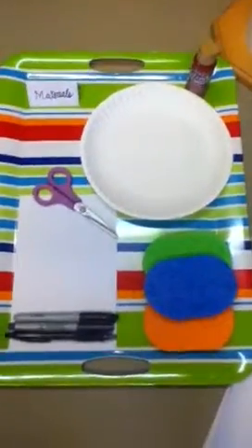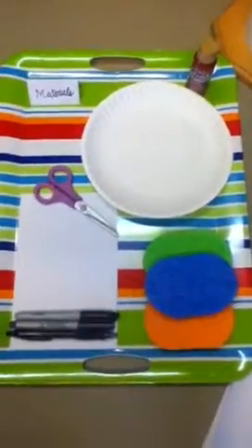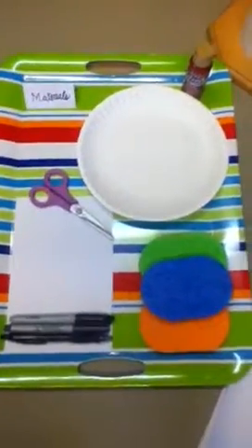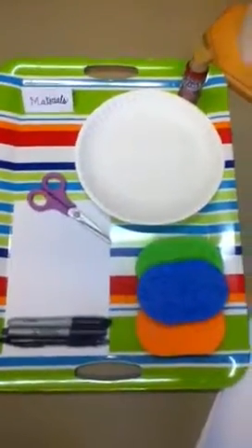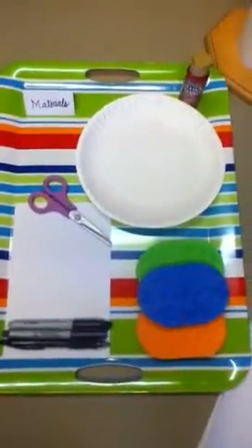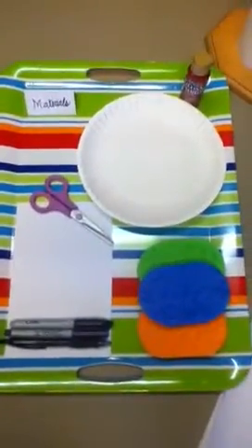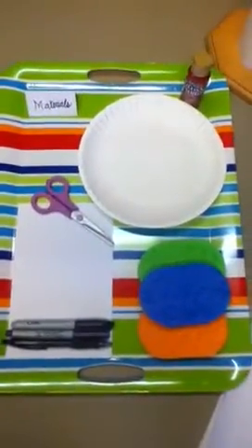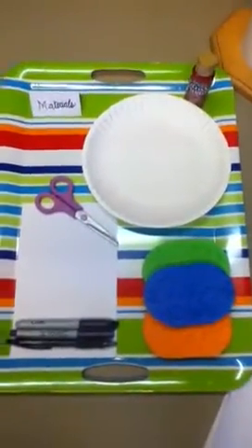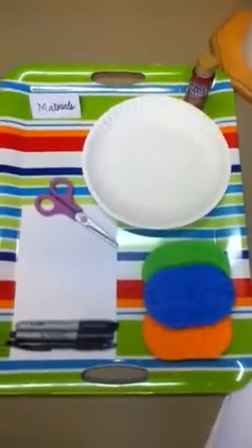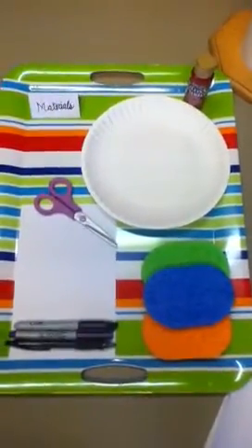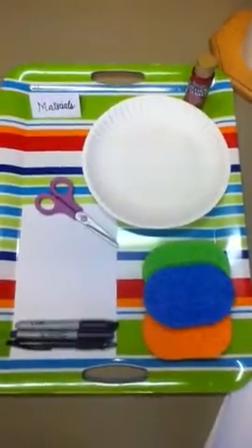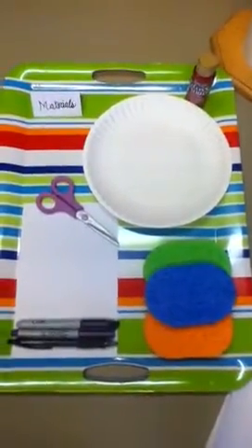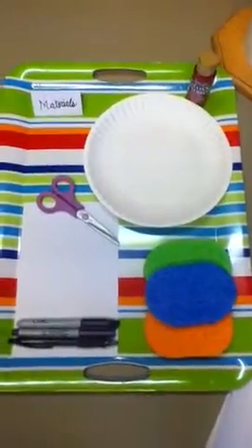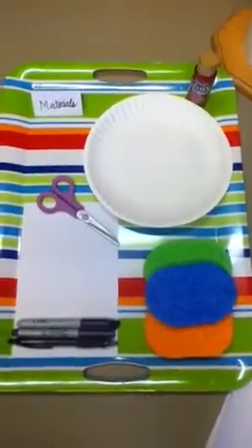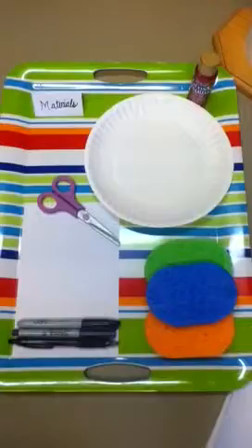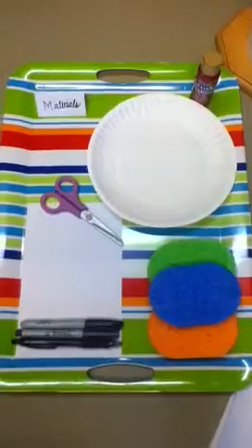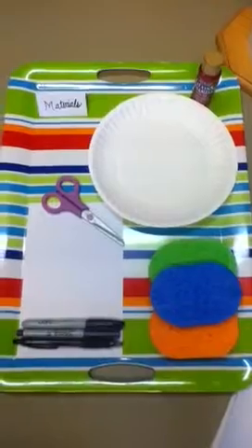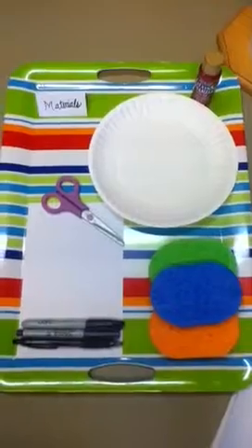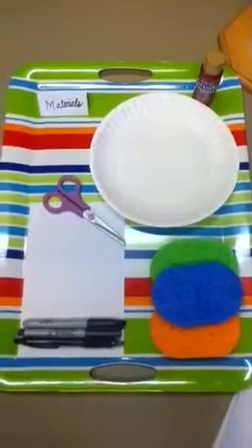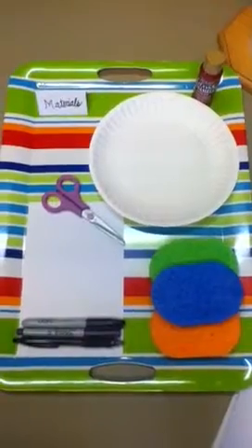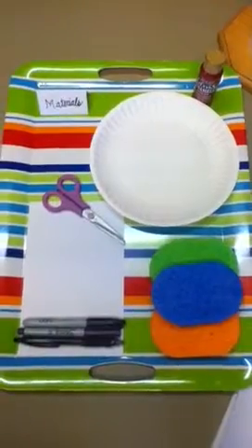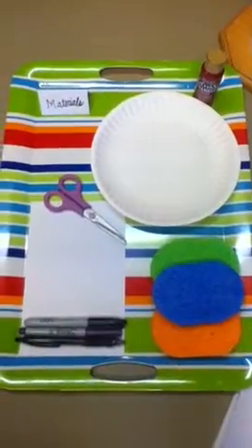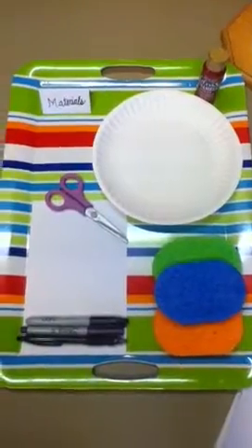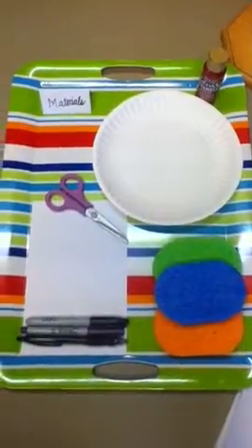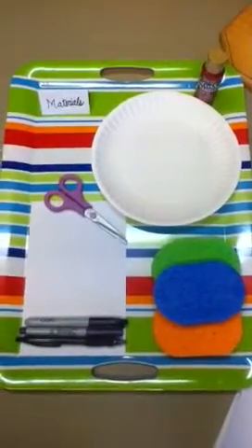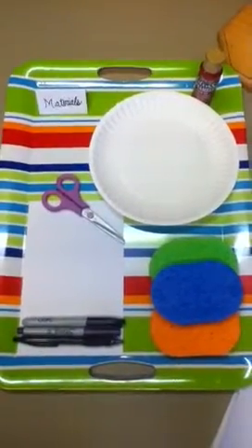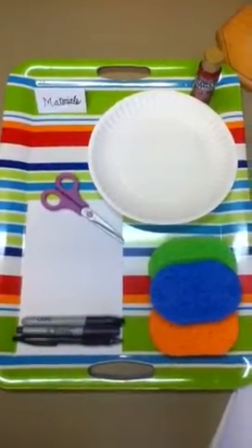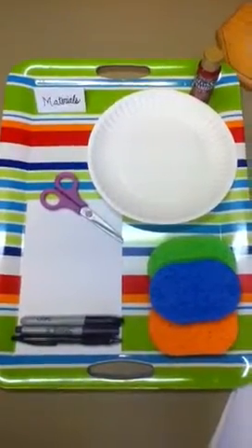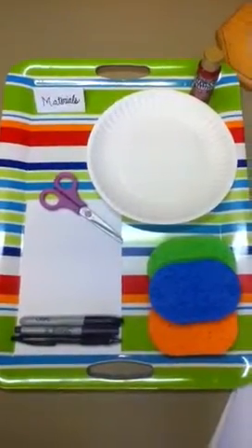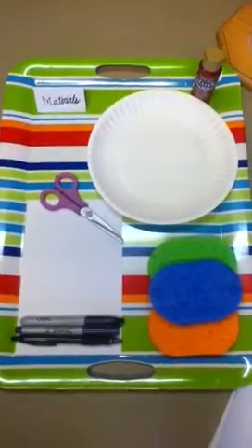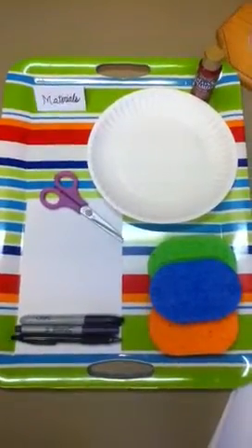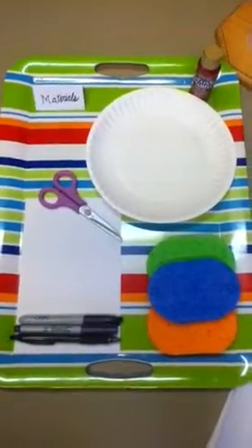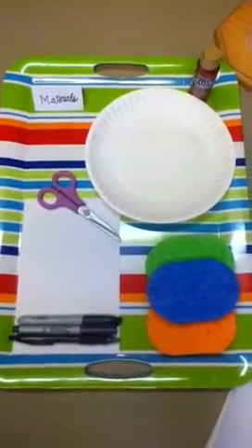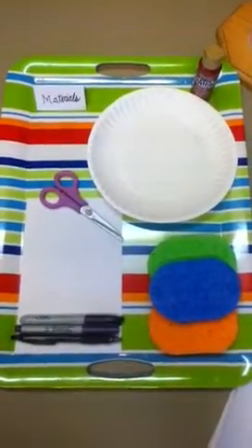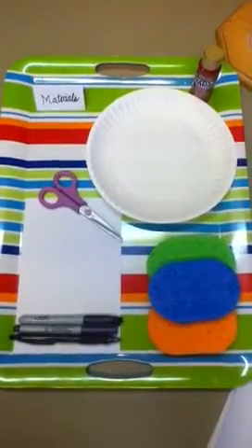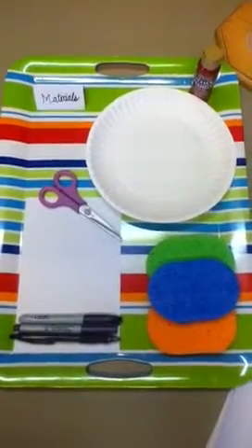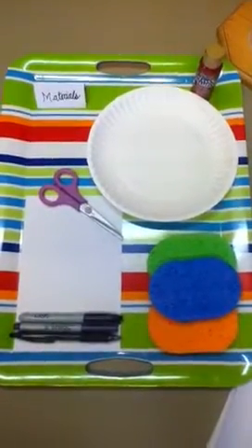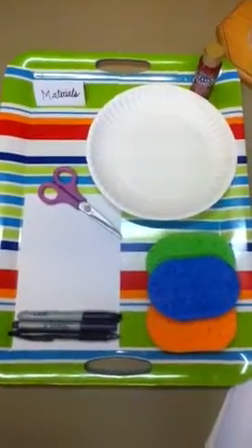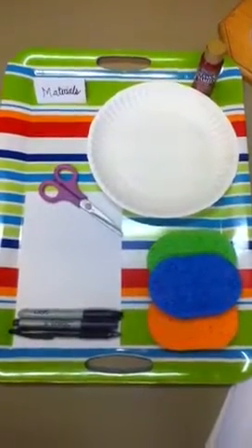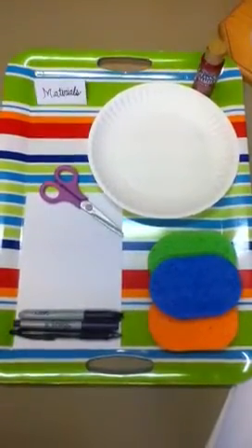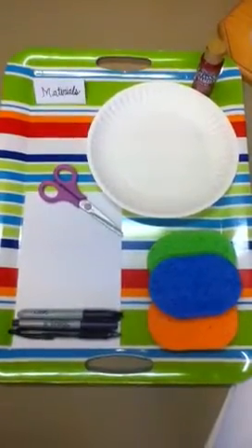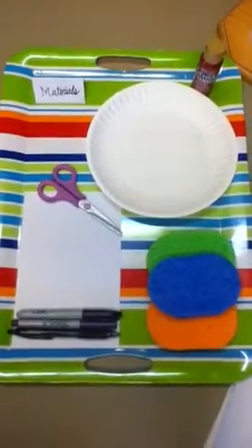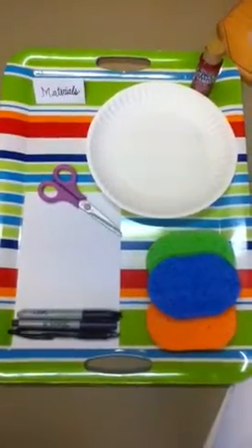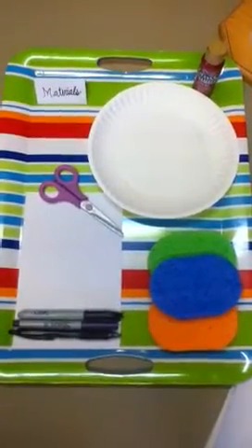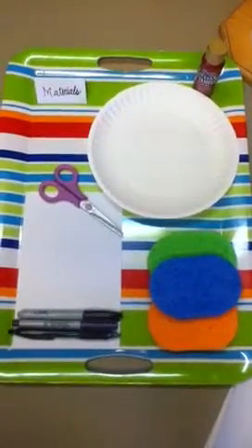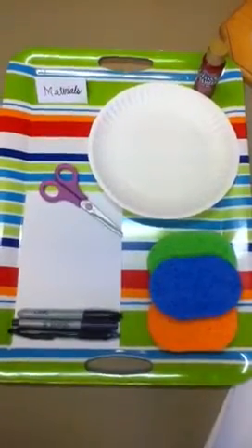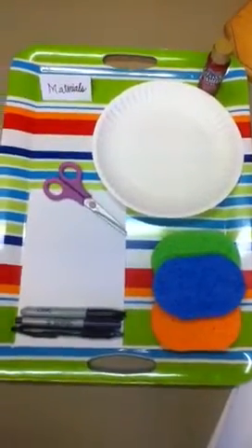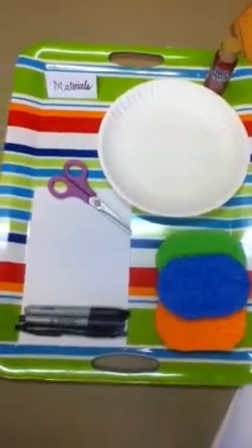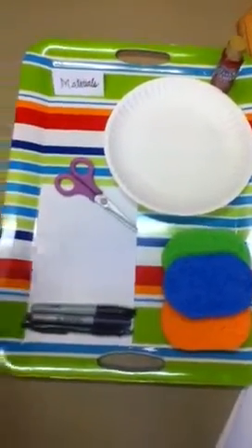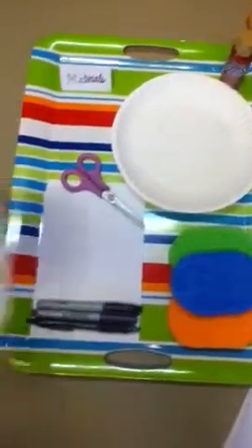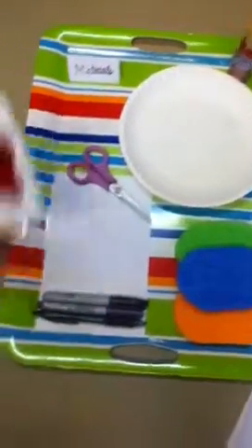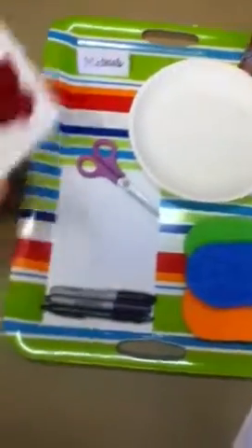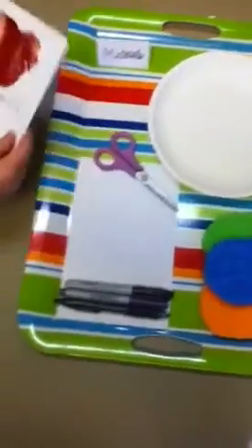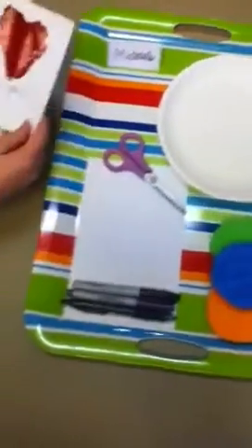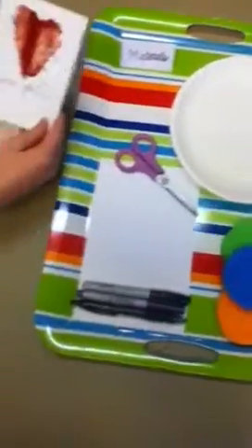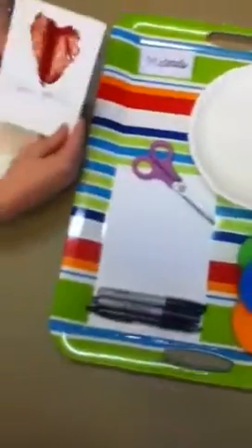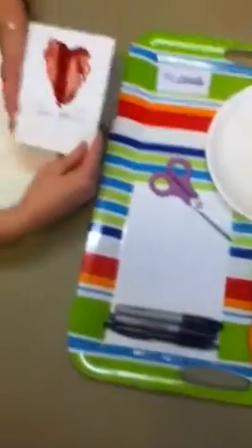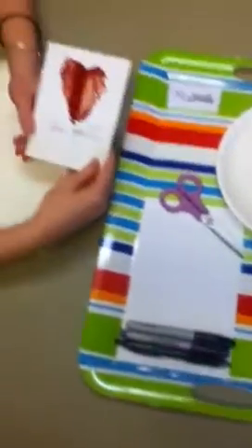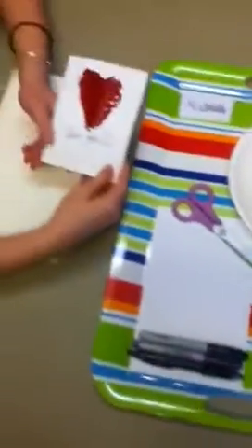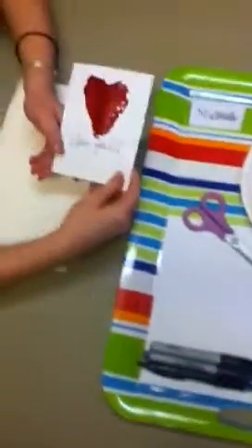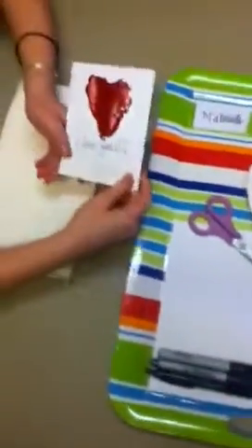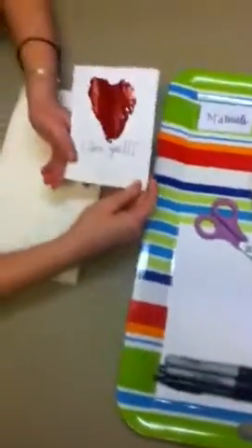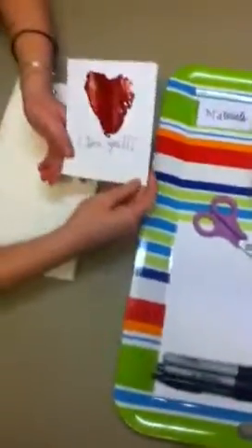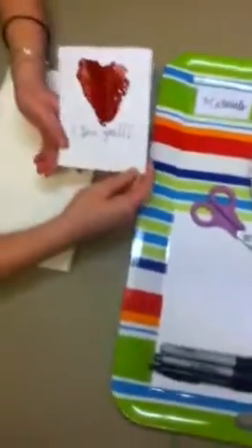Today, I'm going to be showing you a tutorial on how to make this lovely sponge heart card.